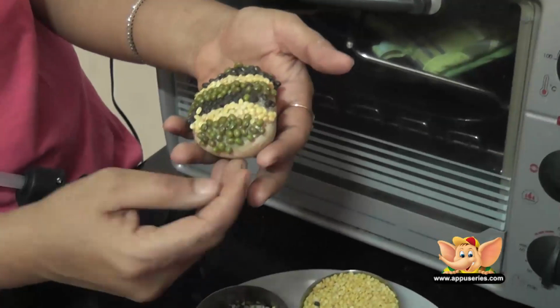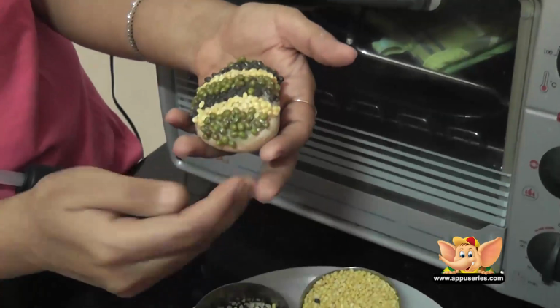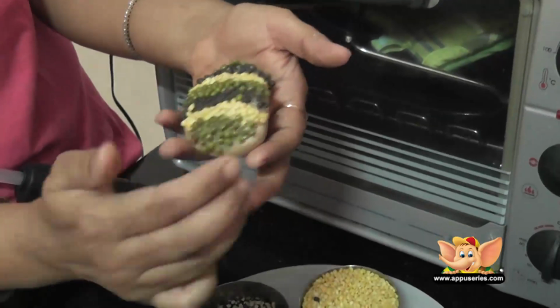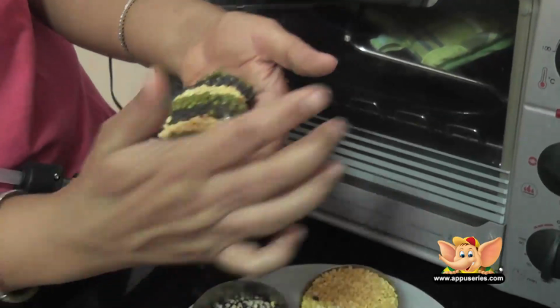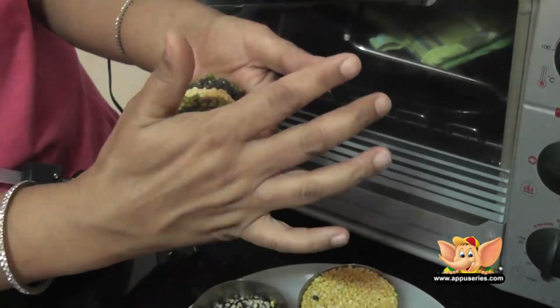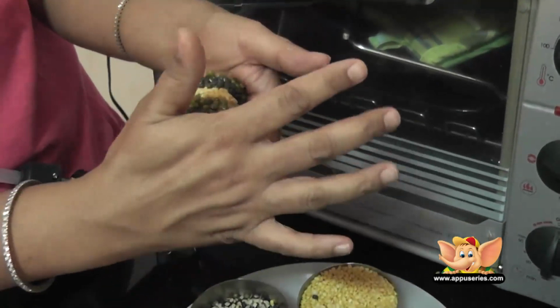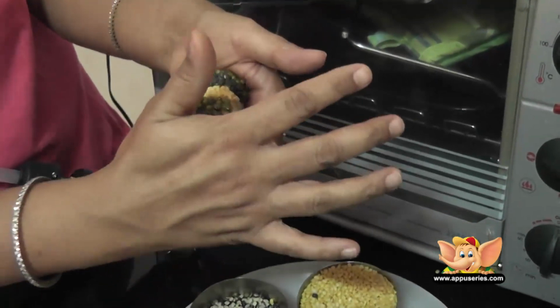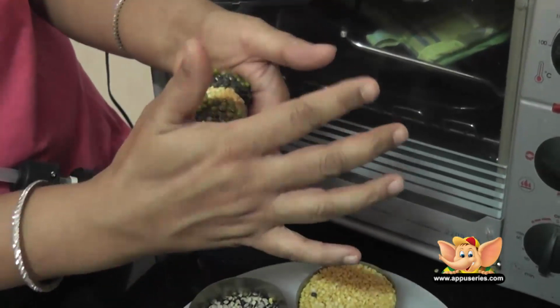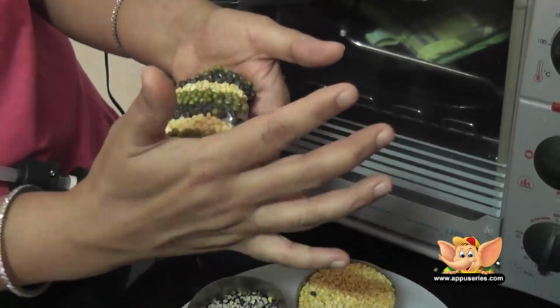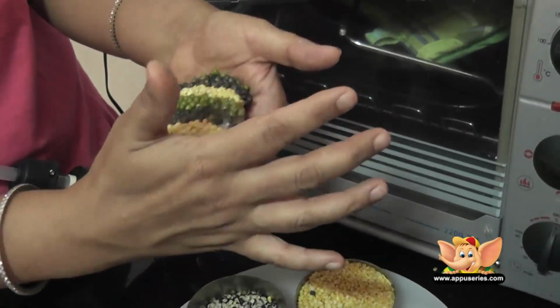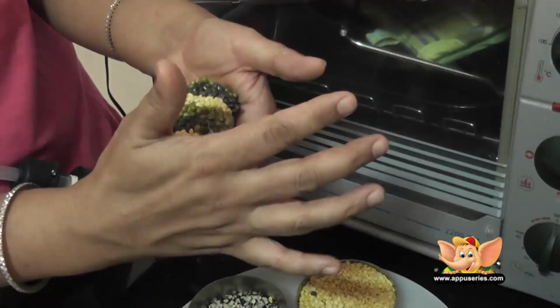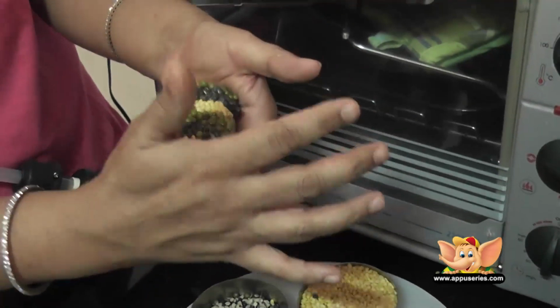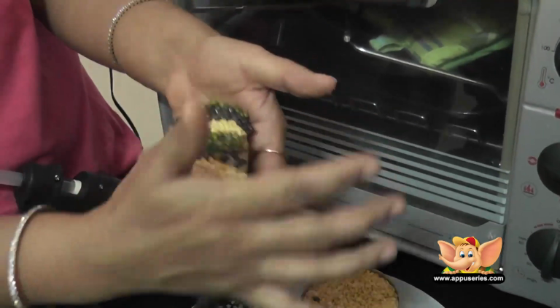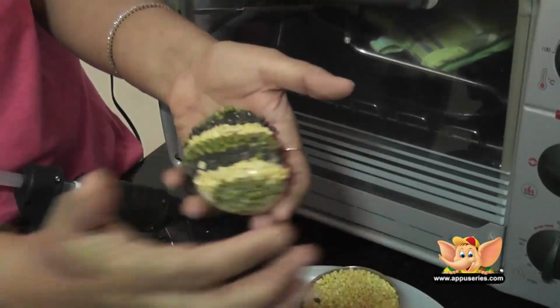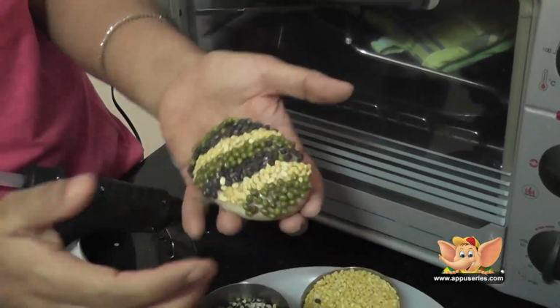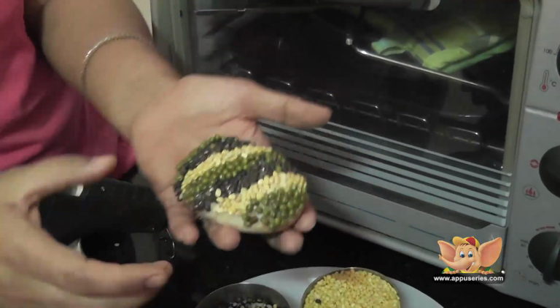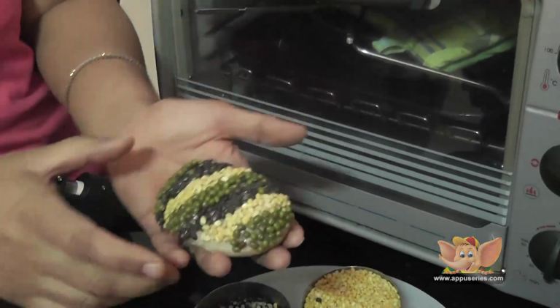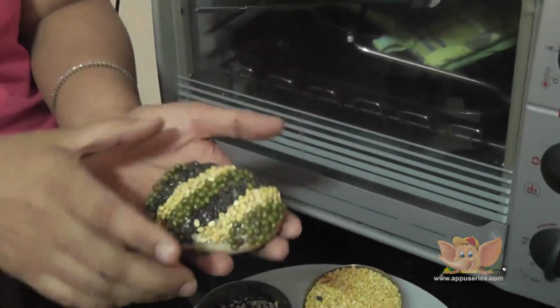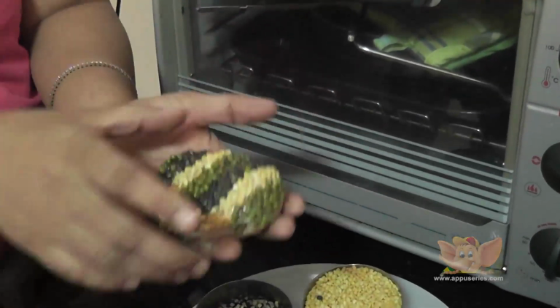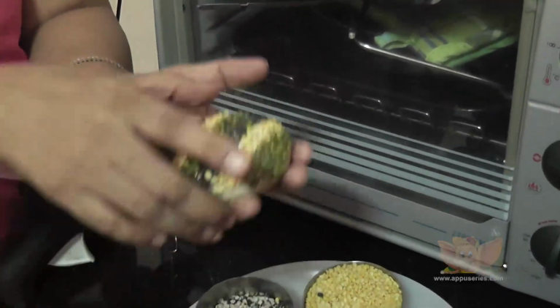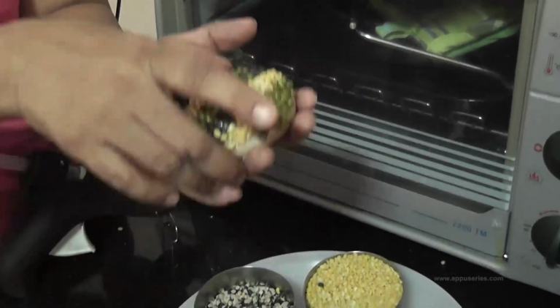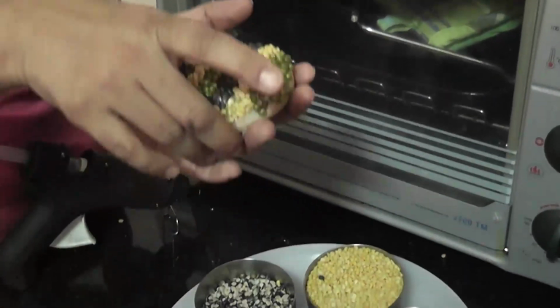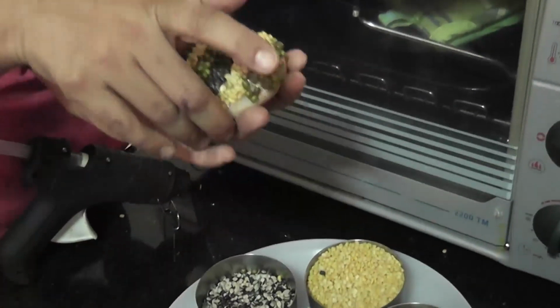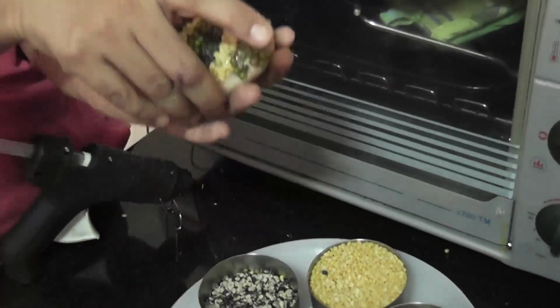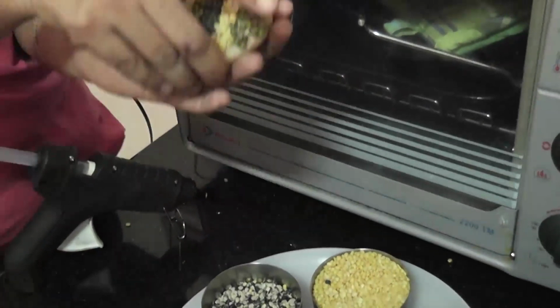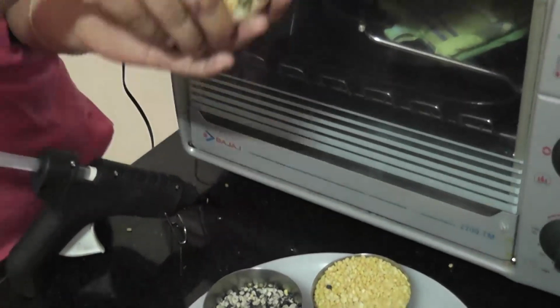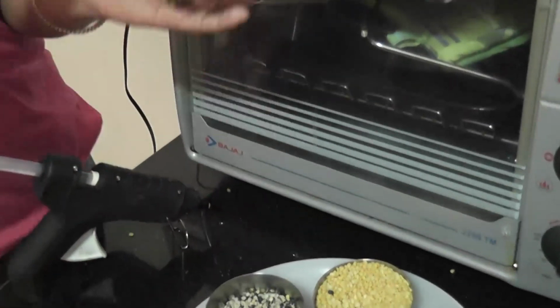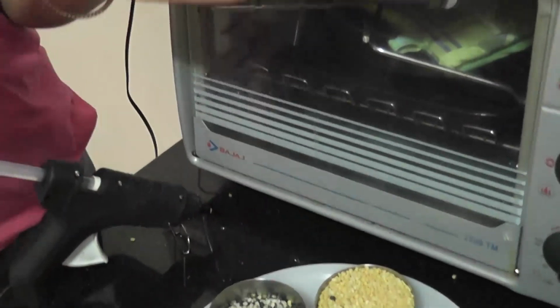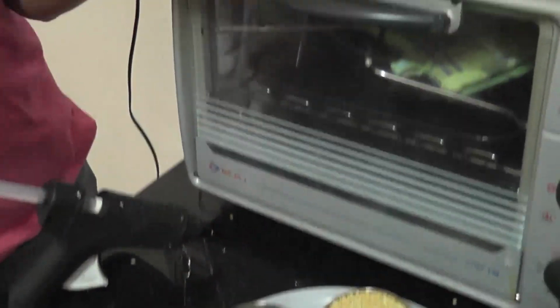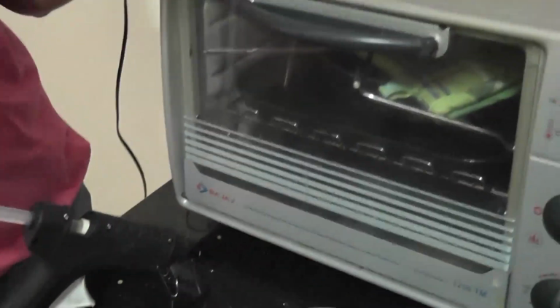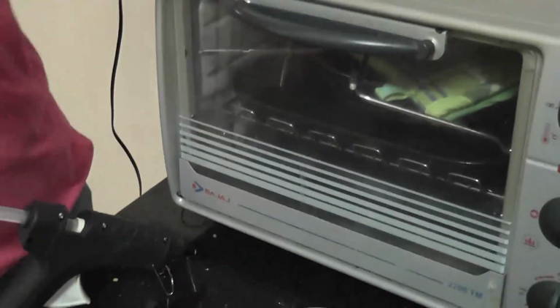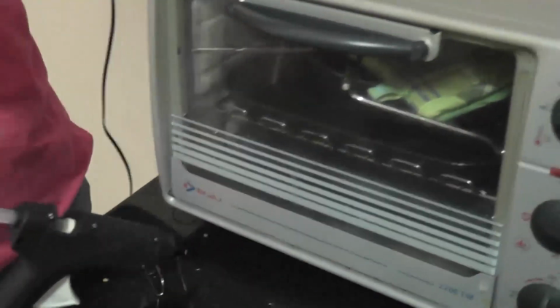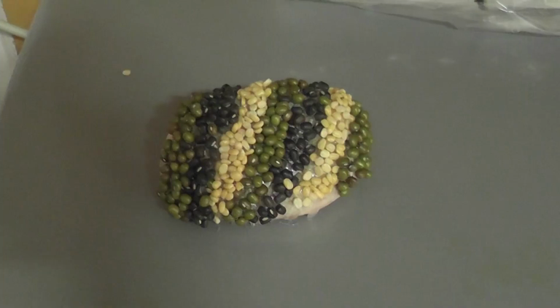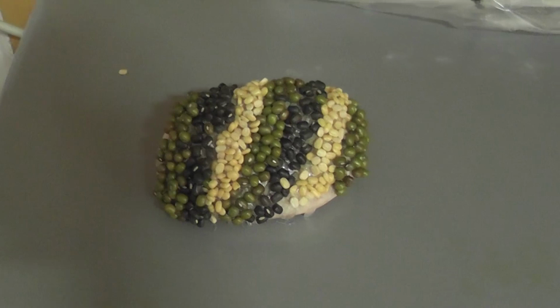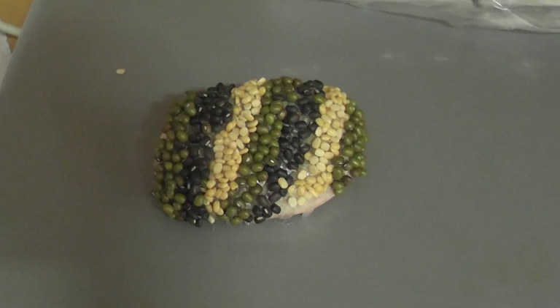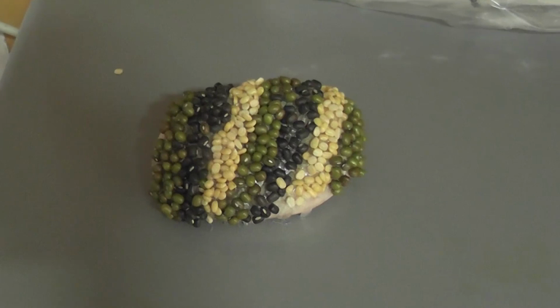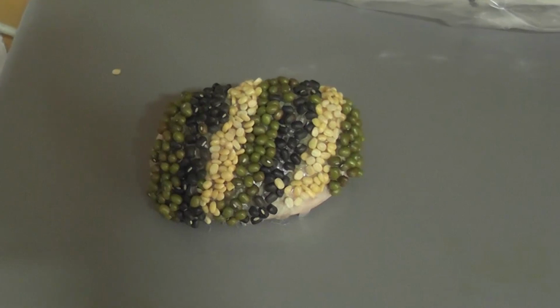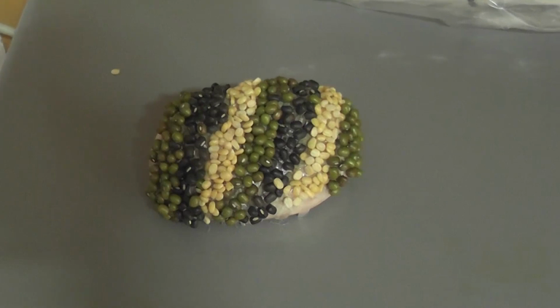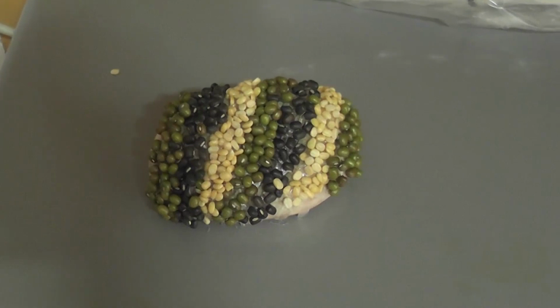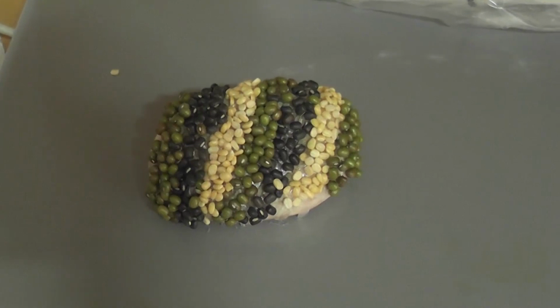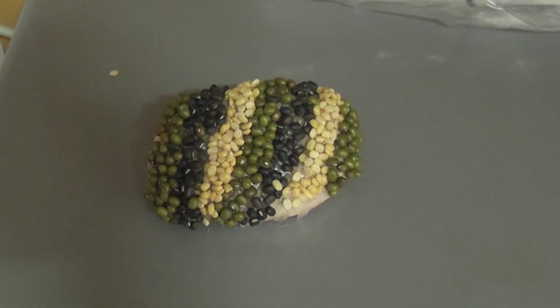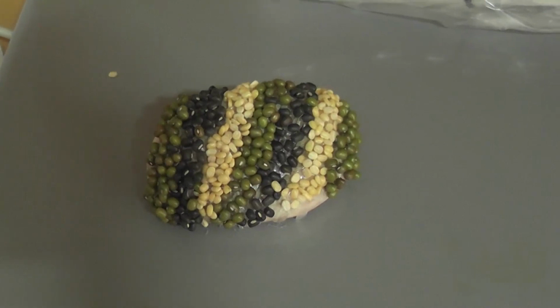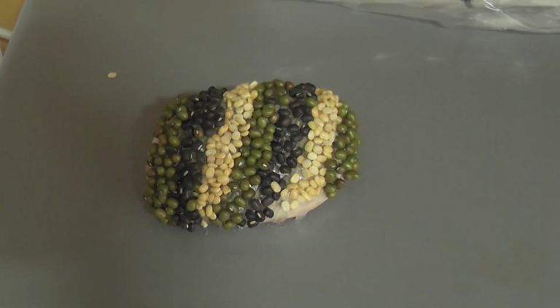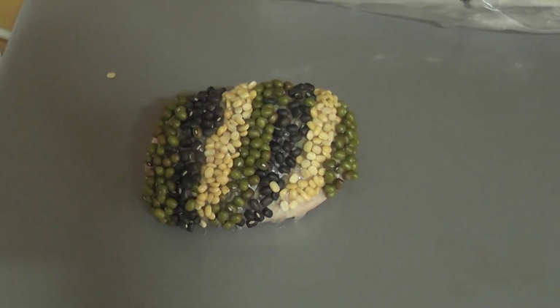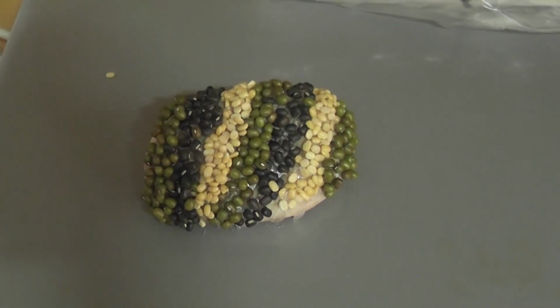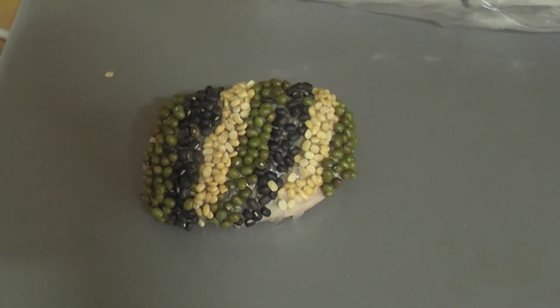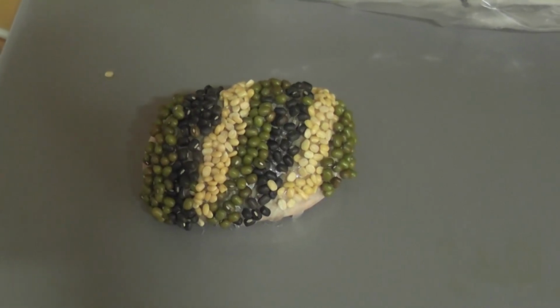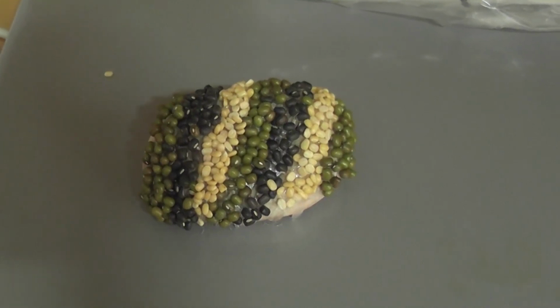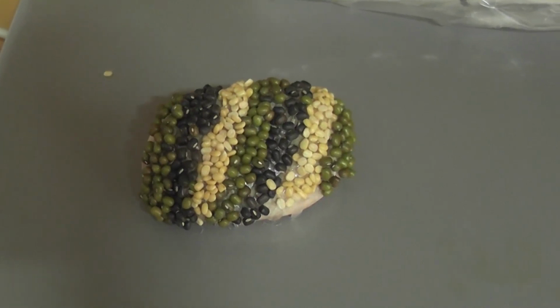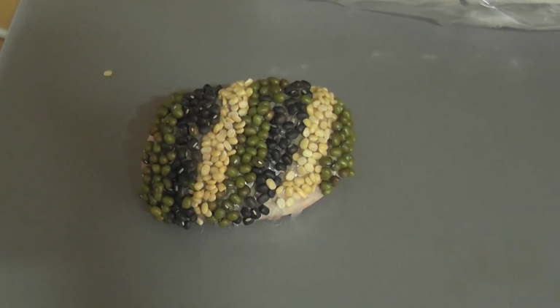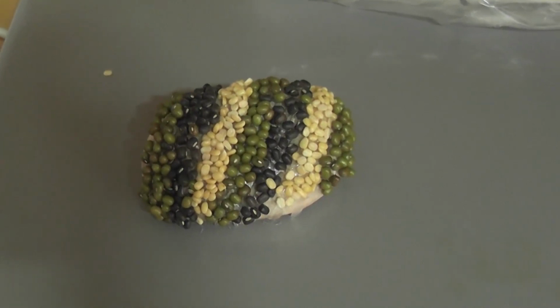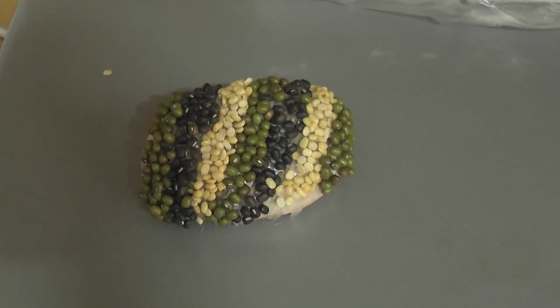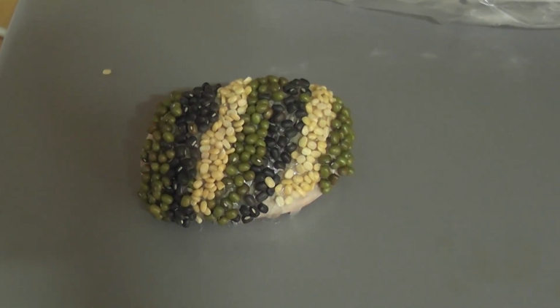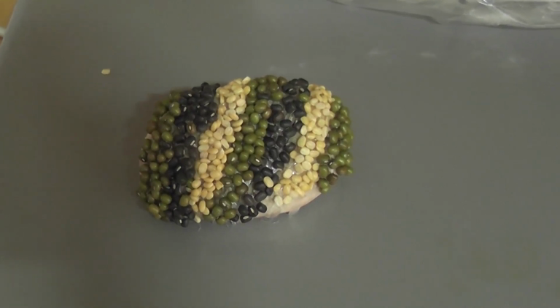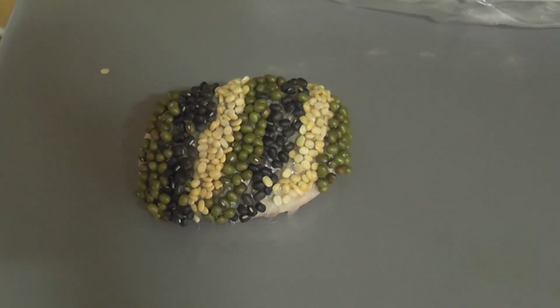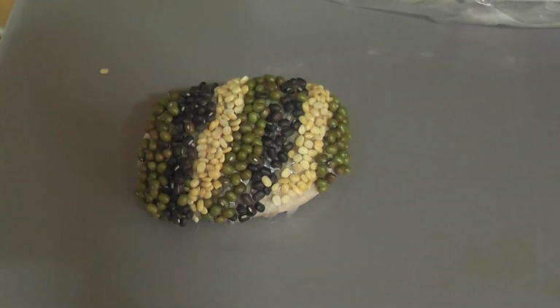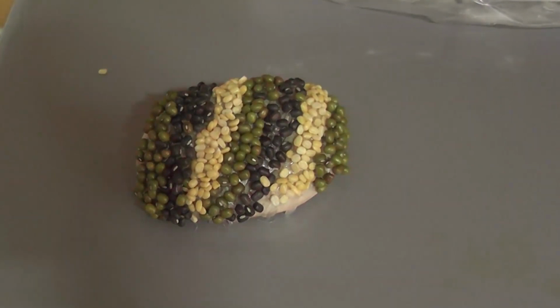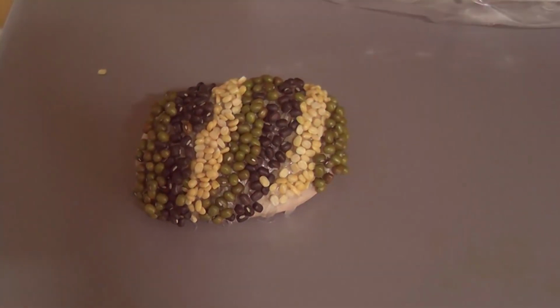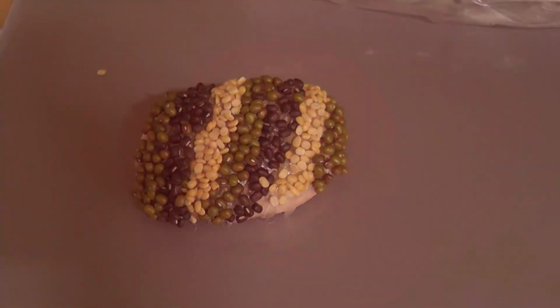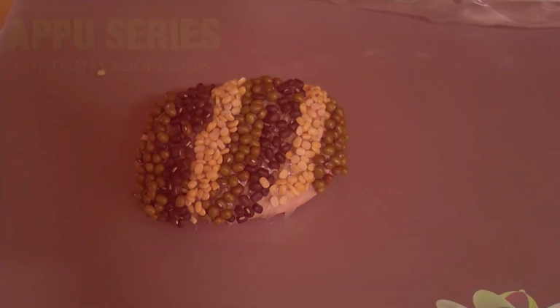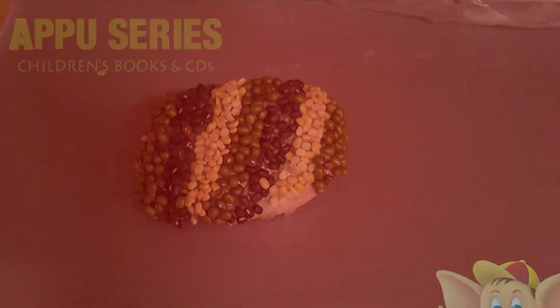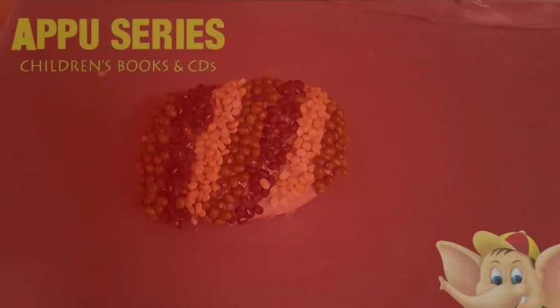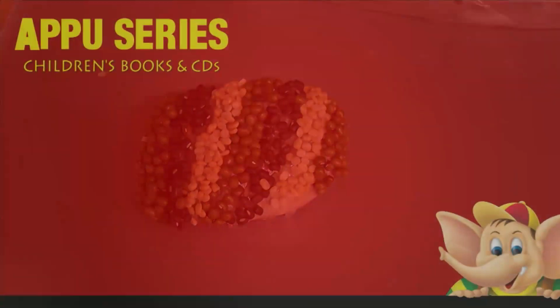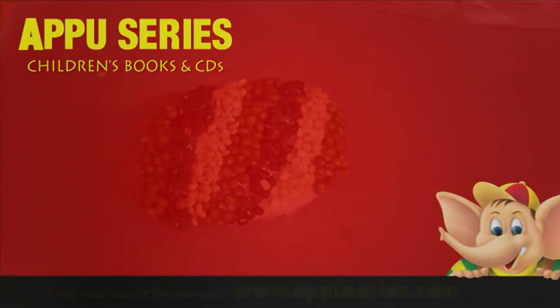It's so cool! You like it? See you then. Bye-bye.